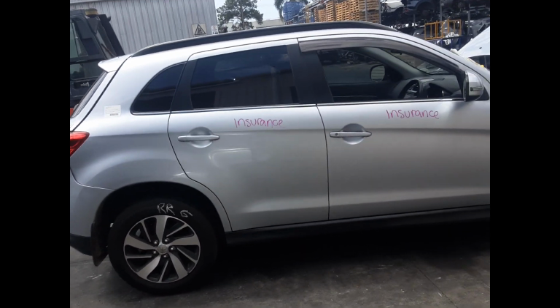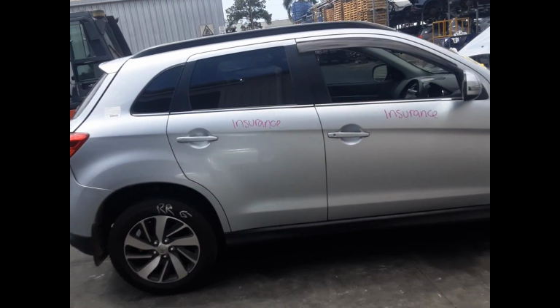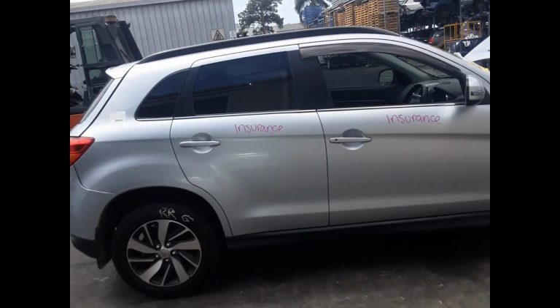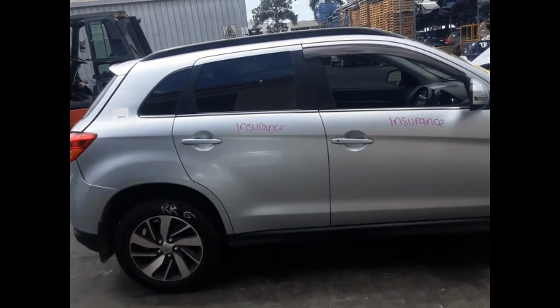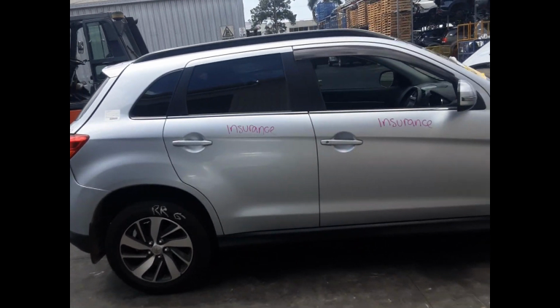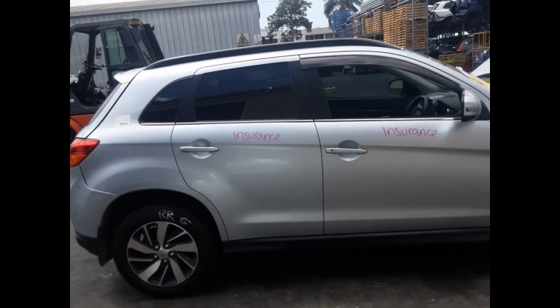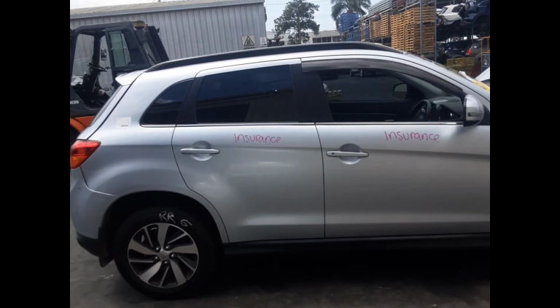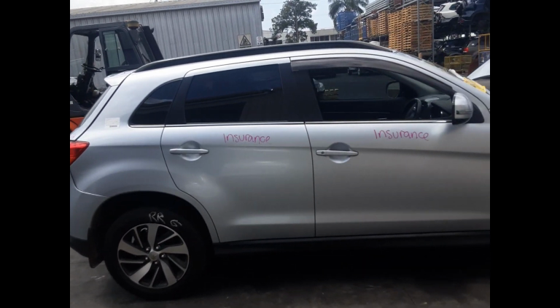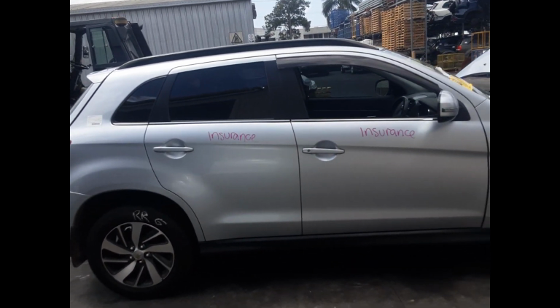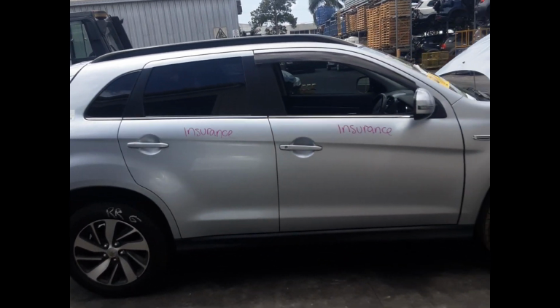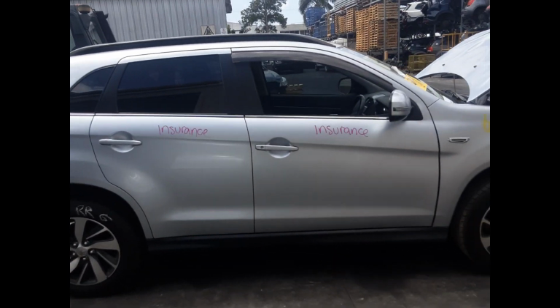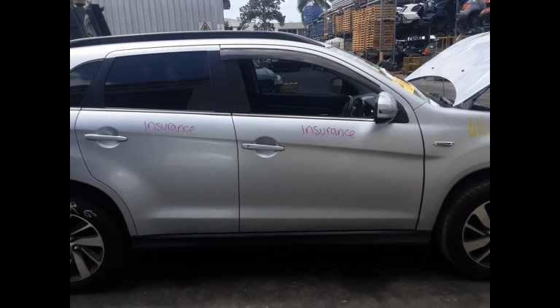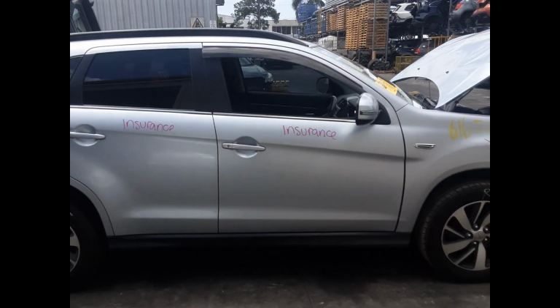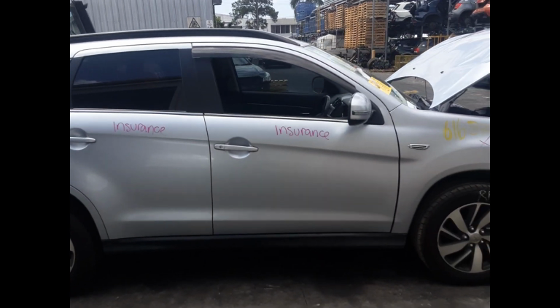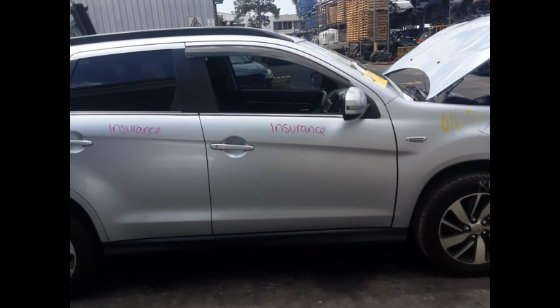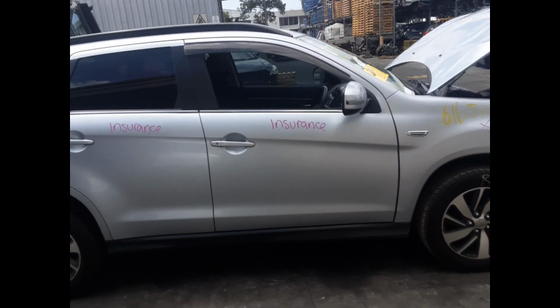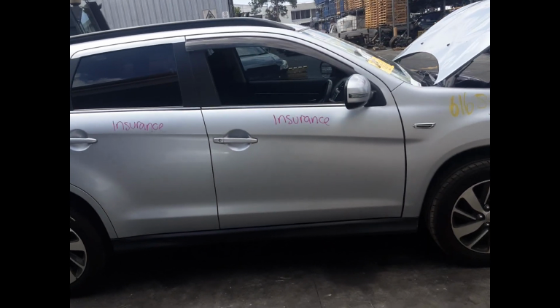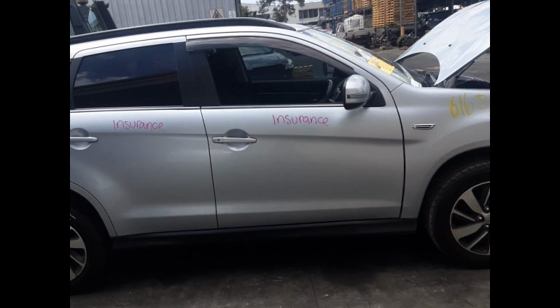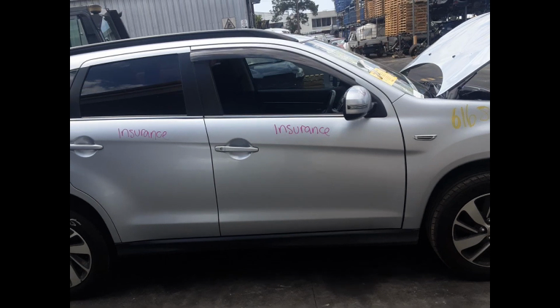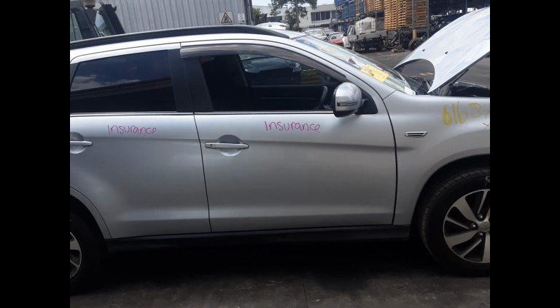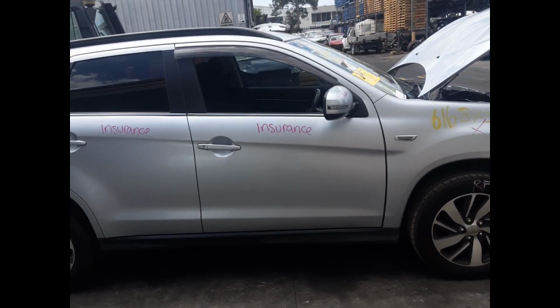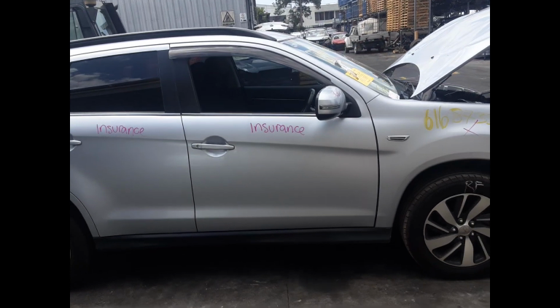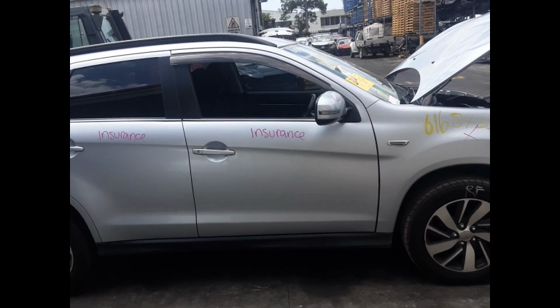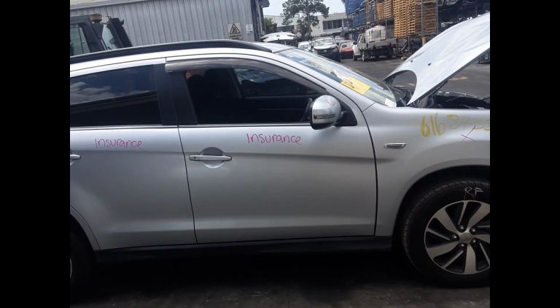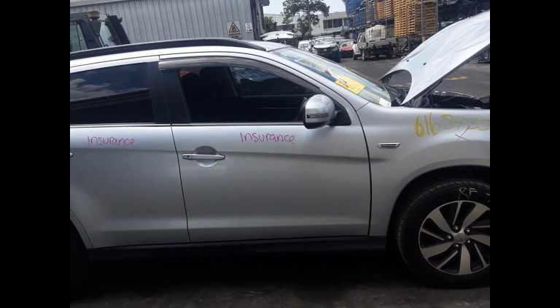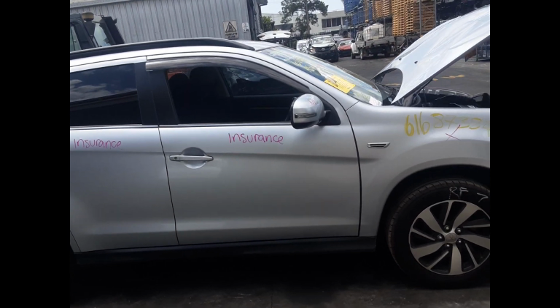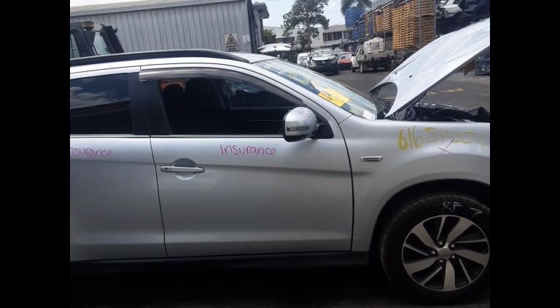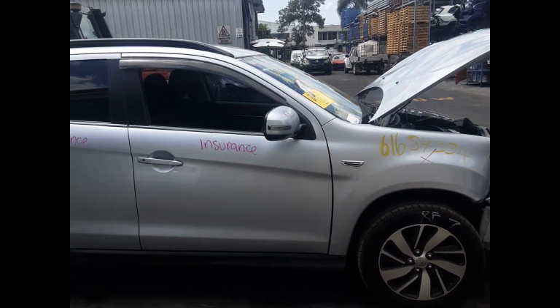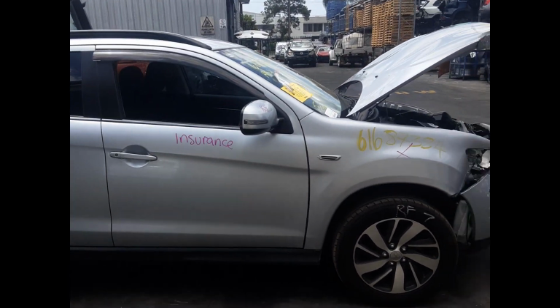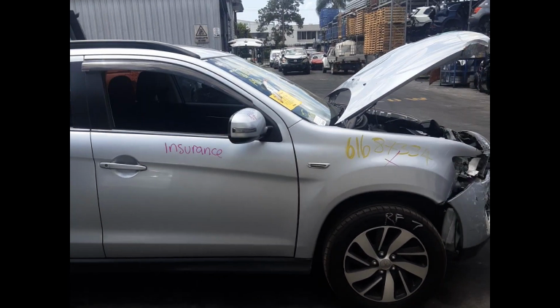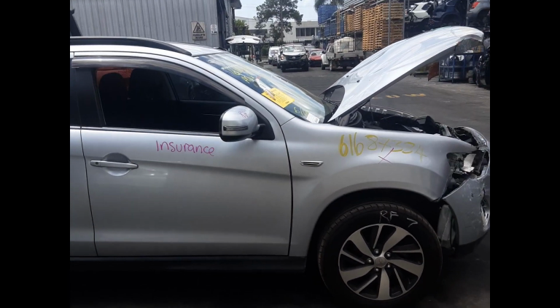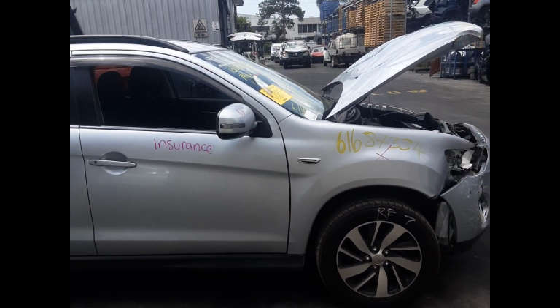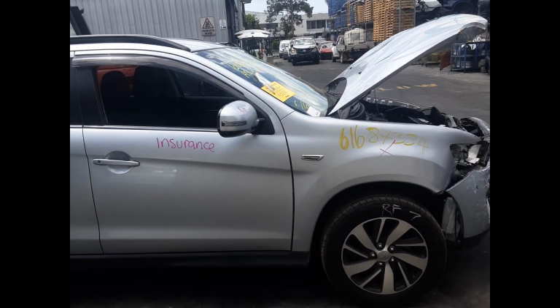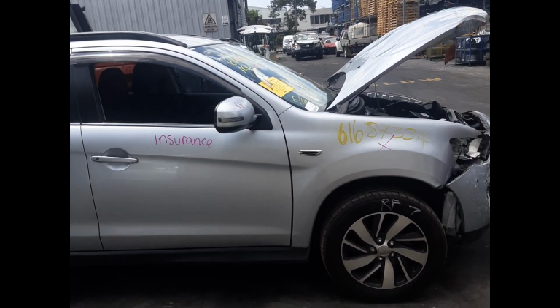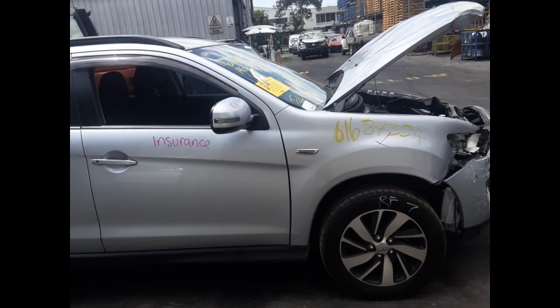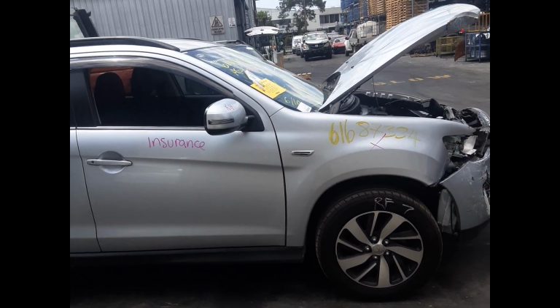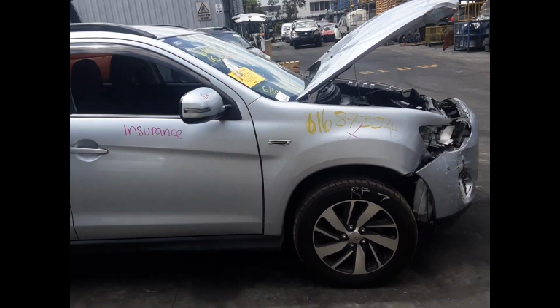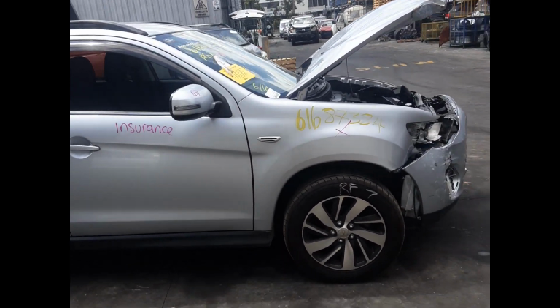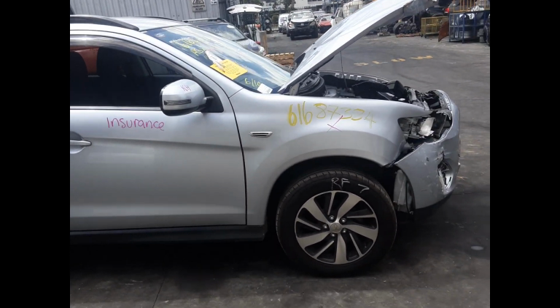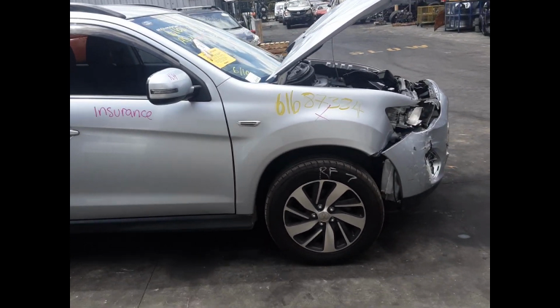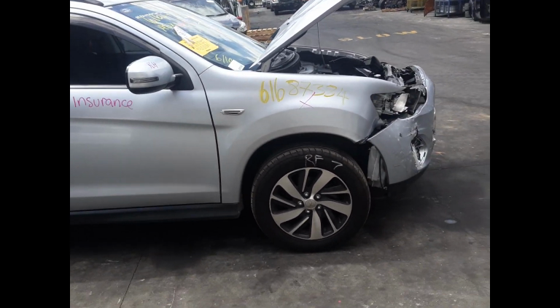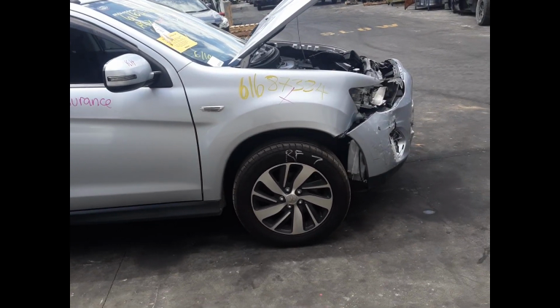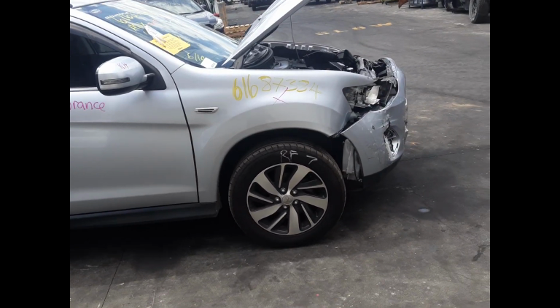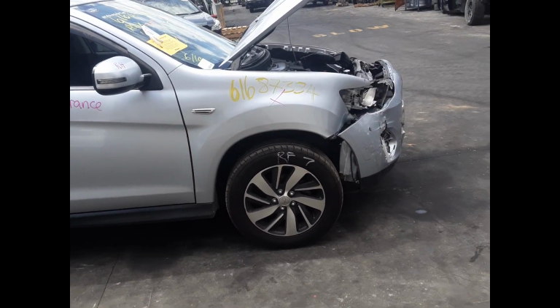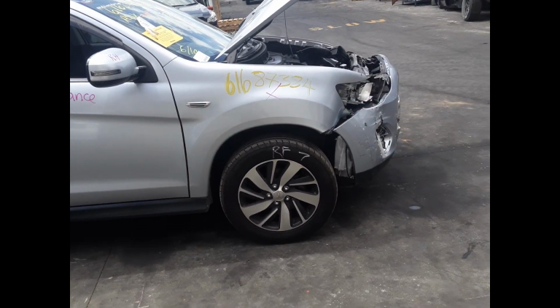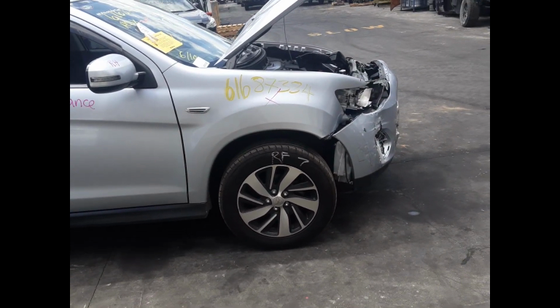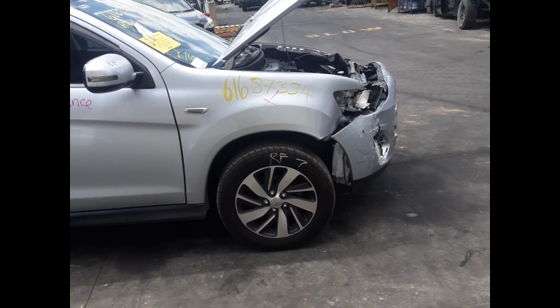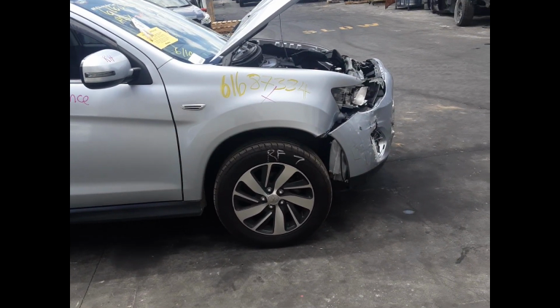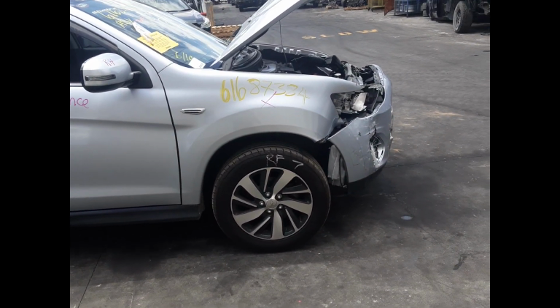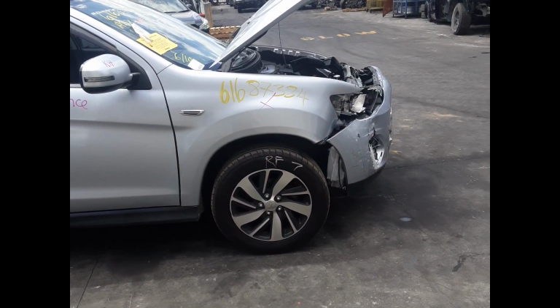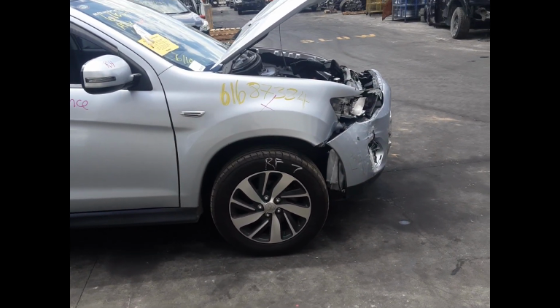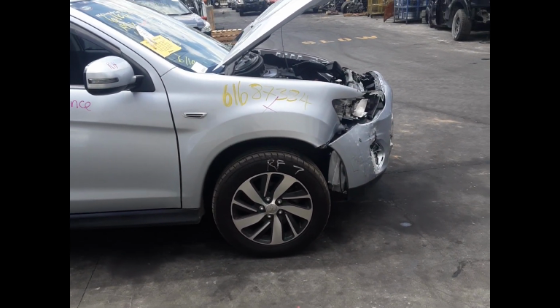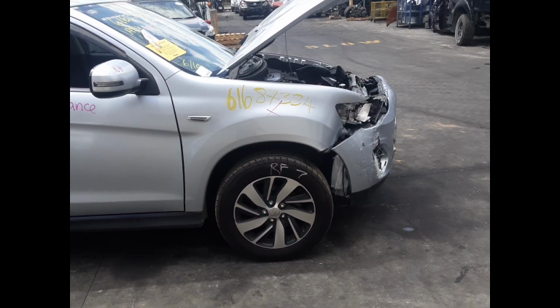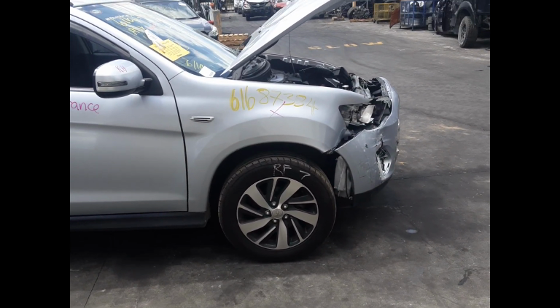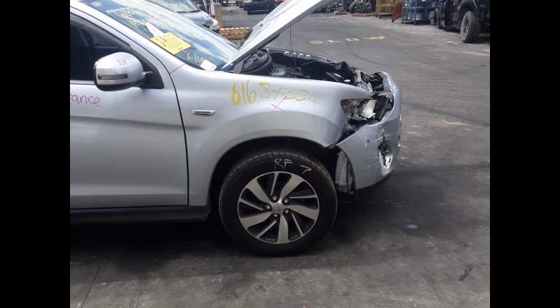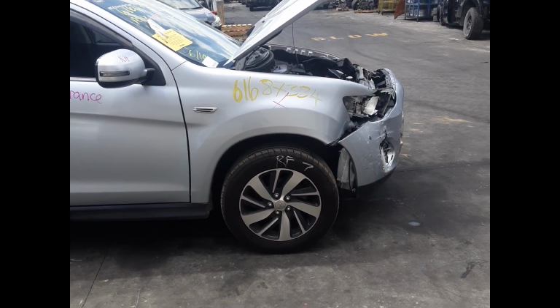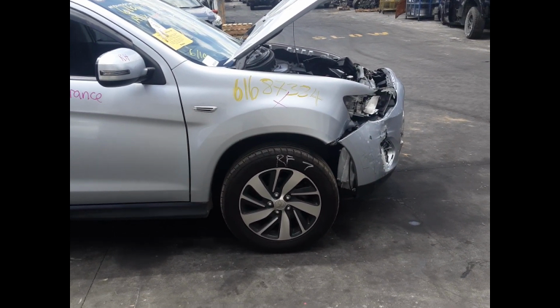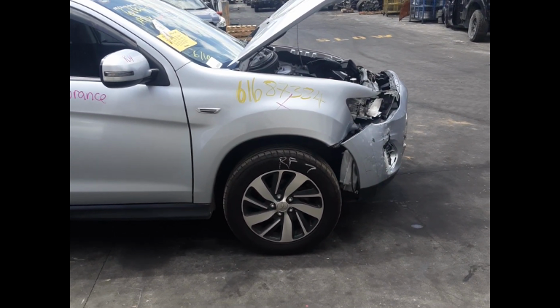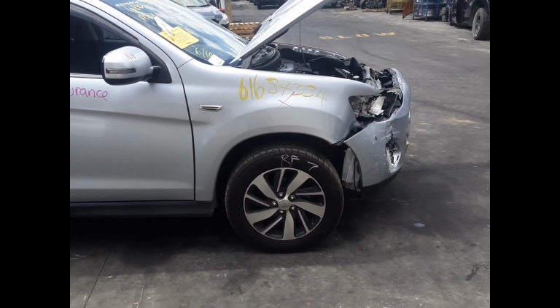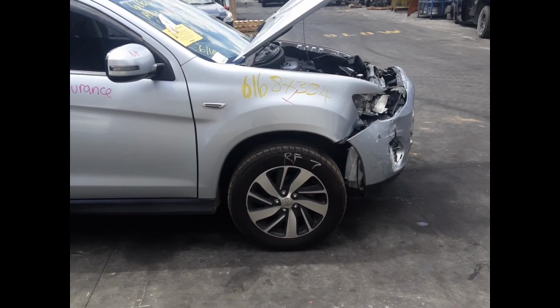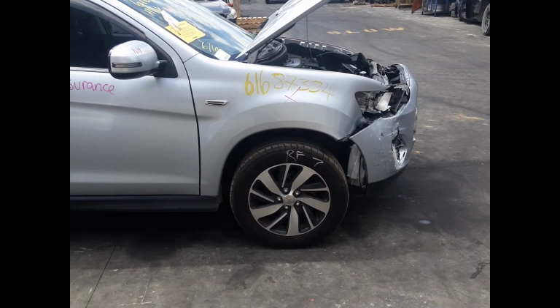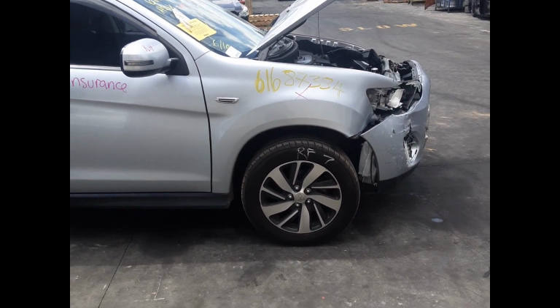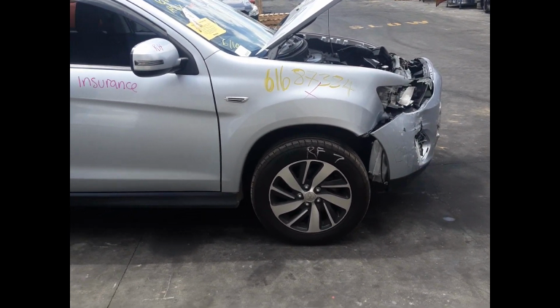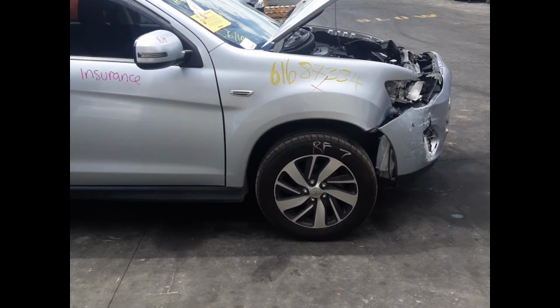Right rear door, no dents. Right front door, no dents. Right front door mirror. Right front 17-inch factory aluminum alloy, good tyre.